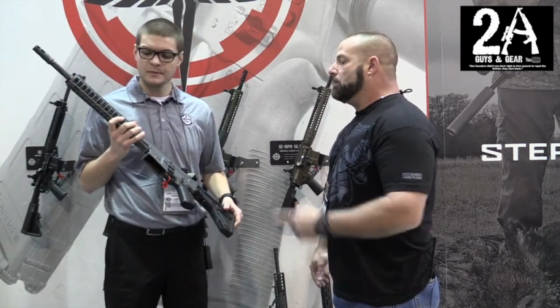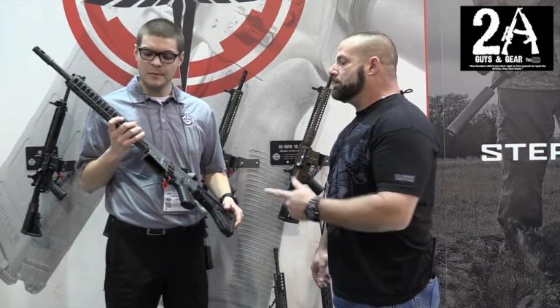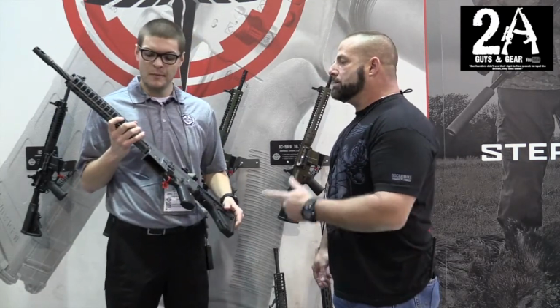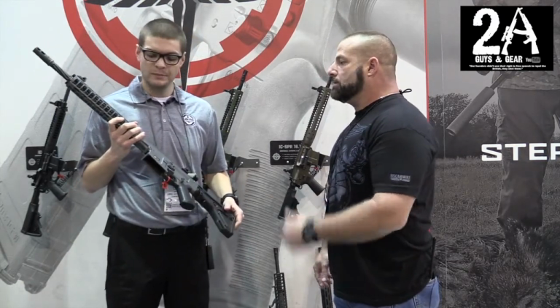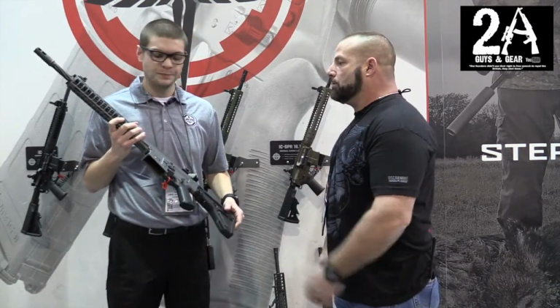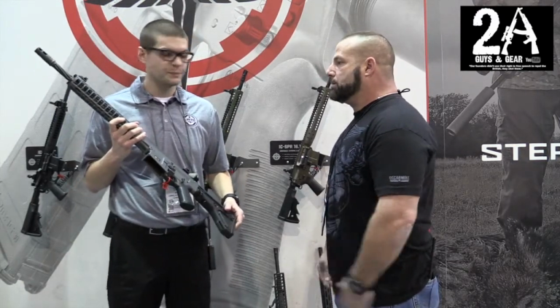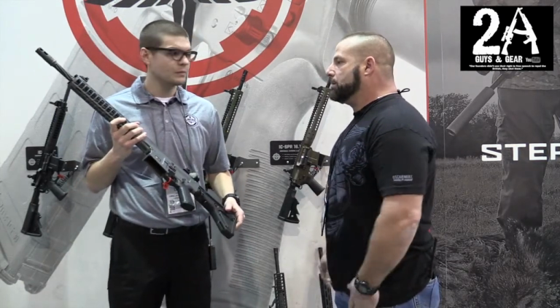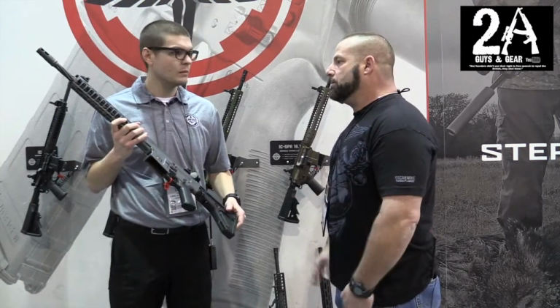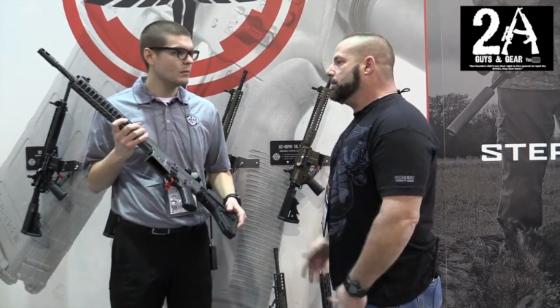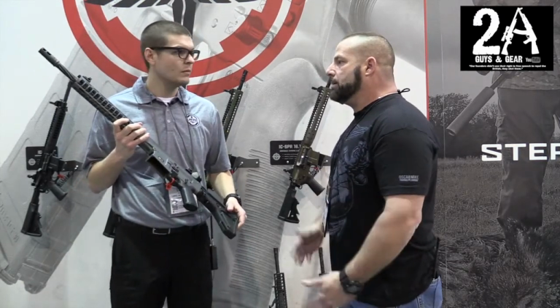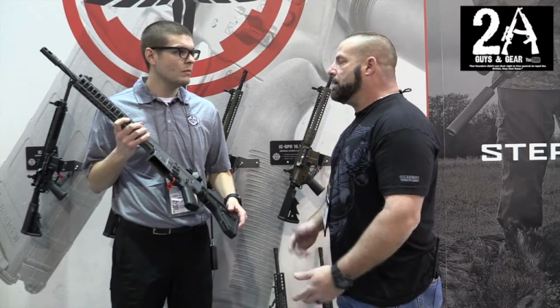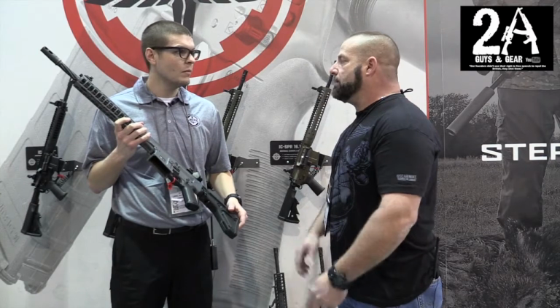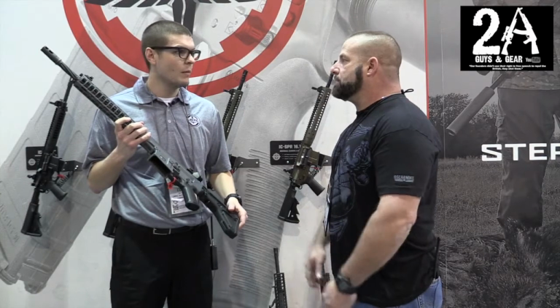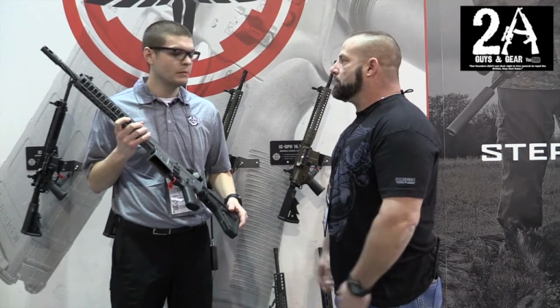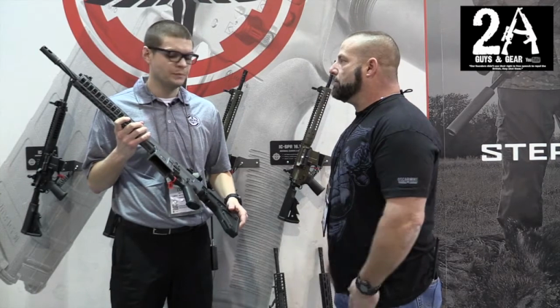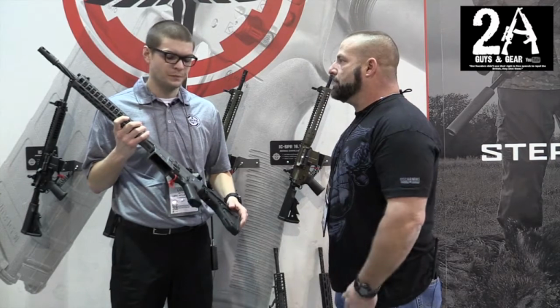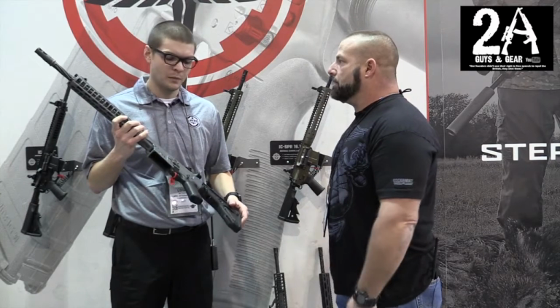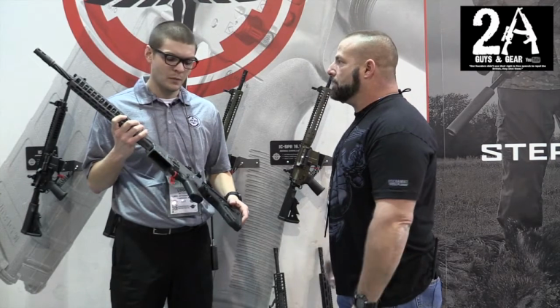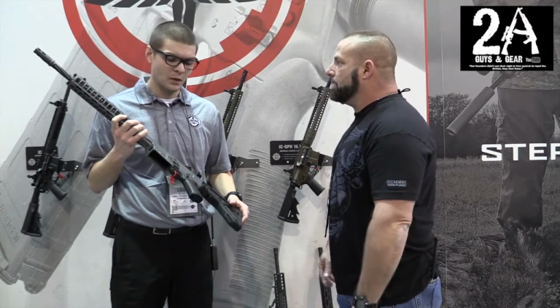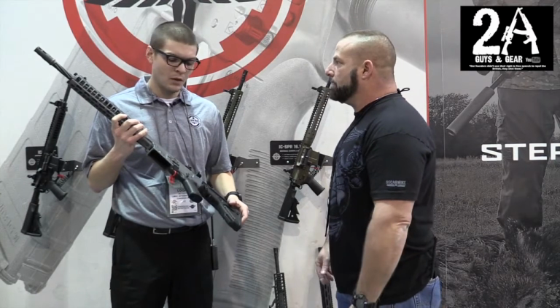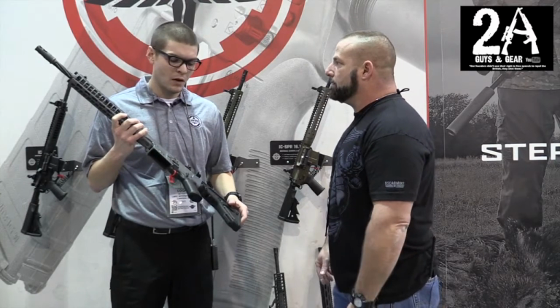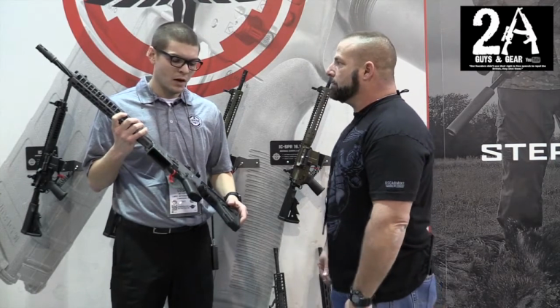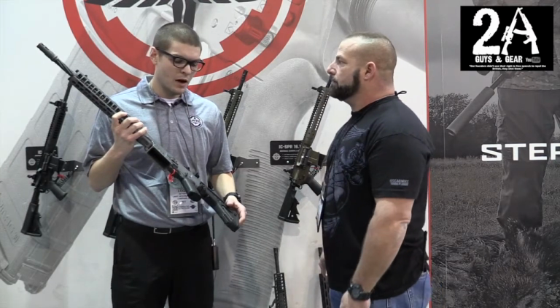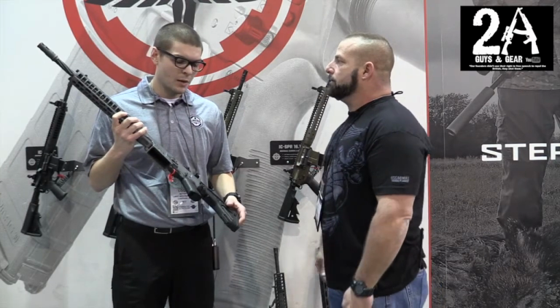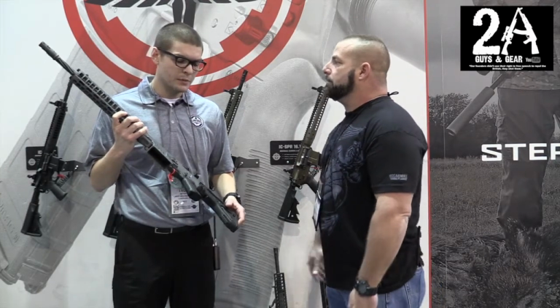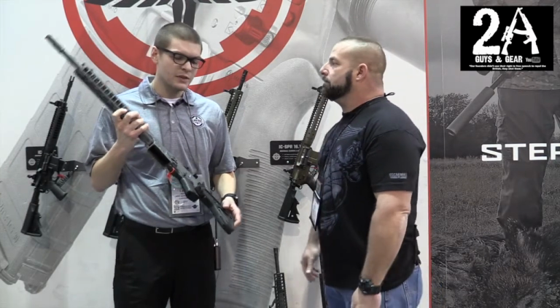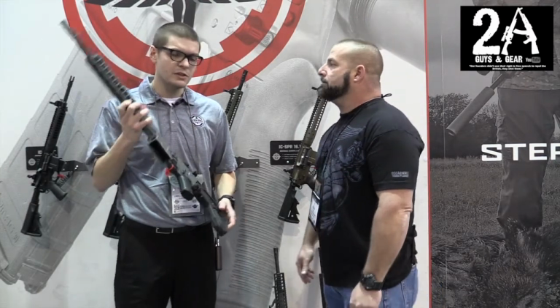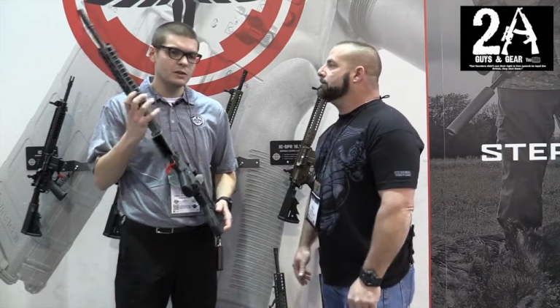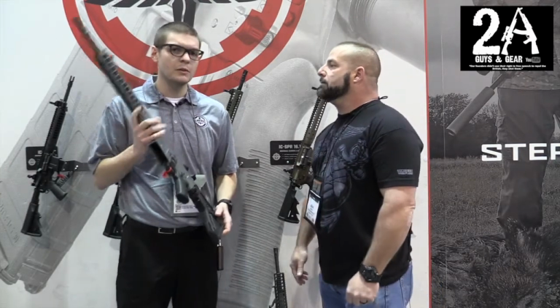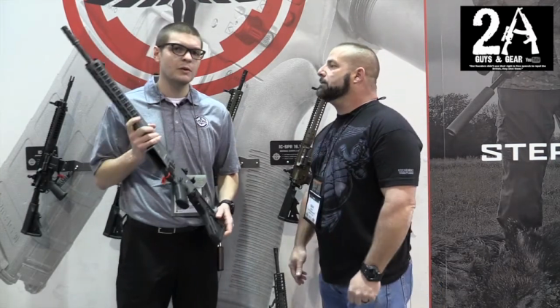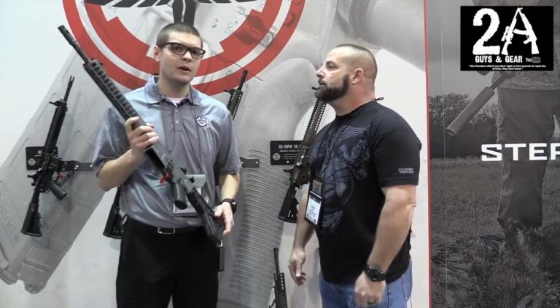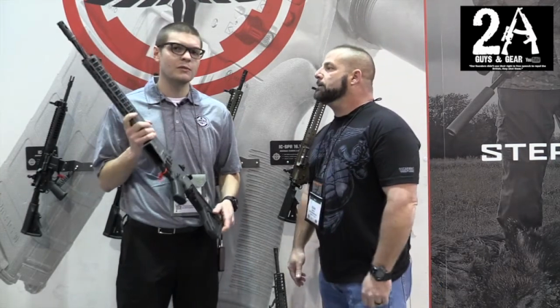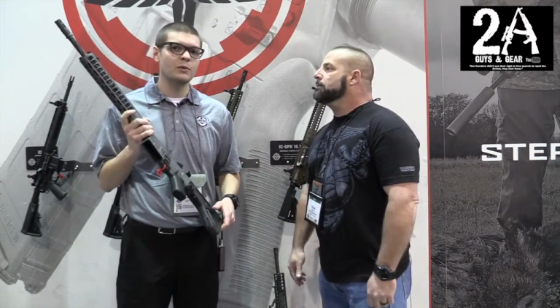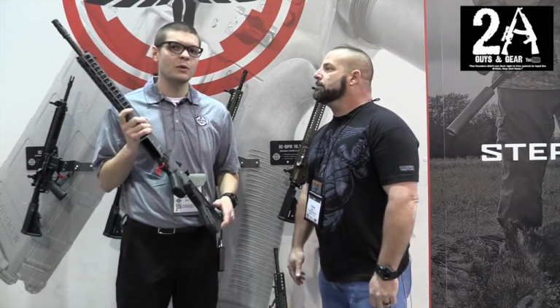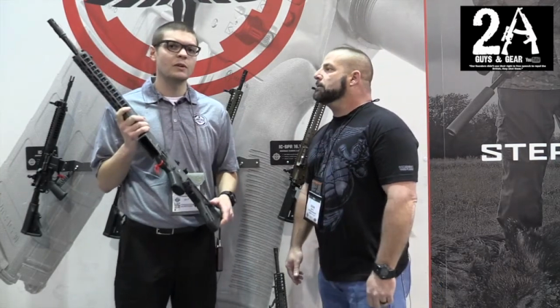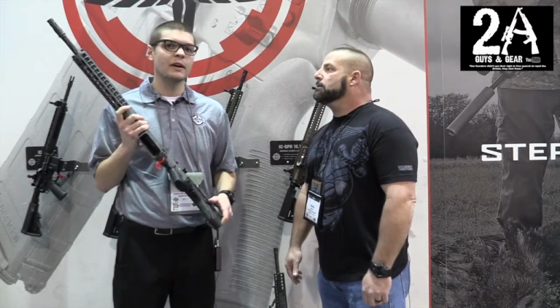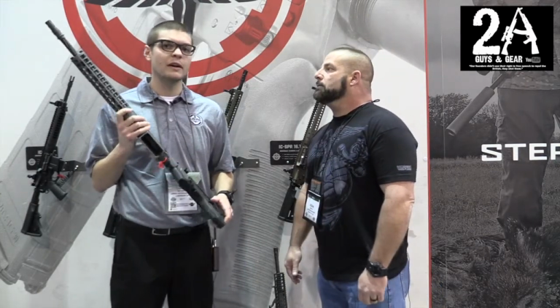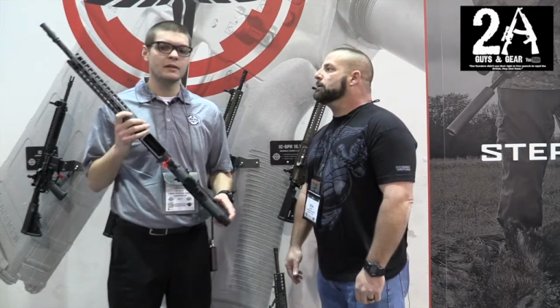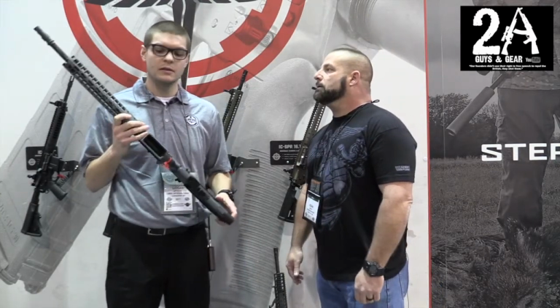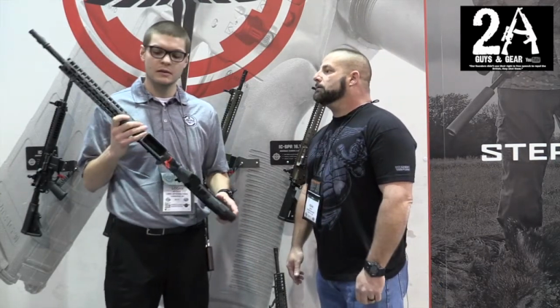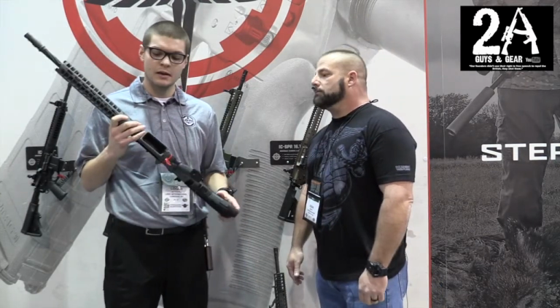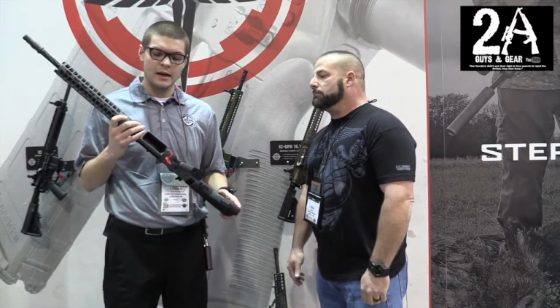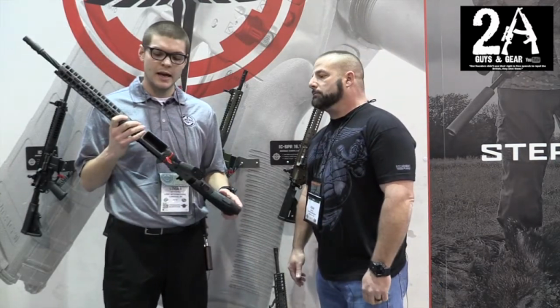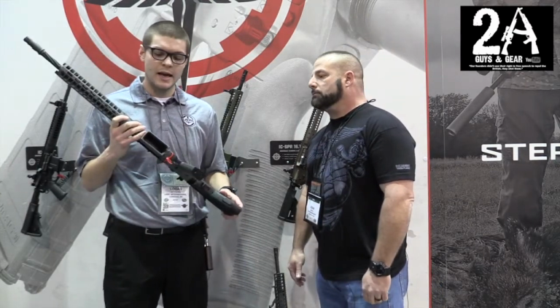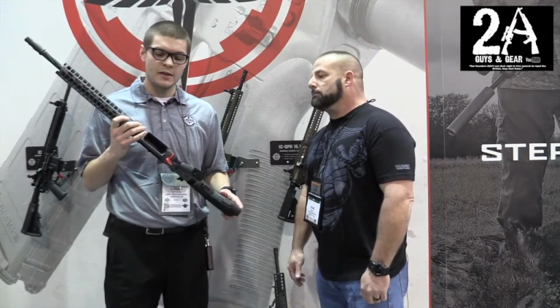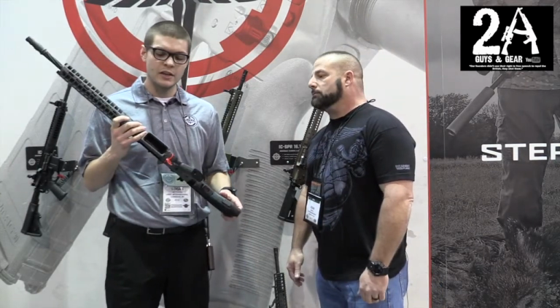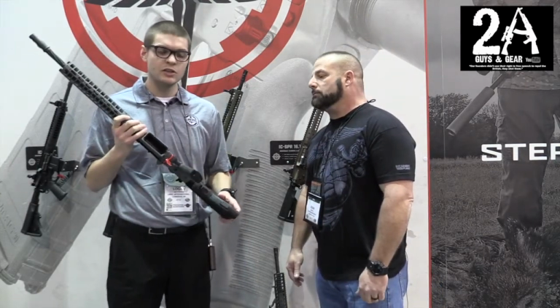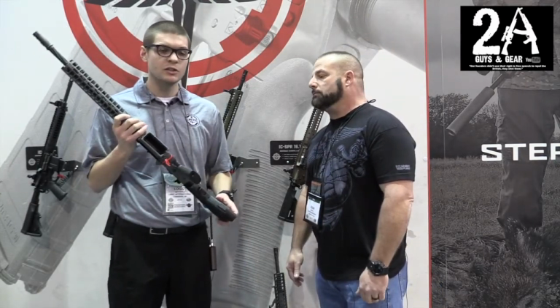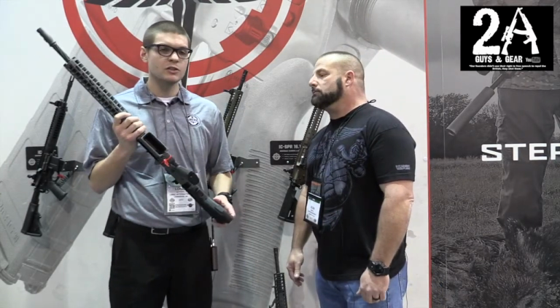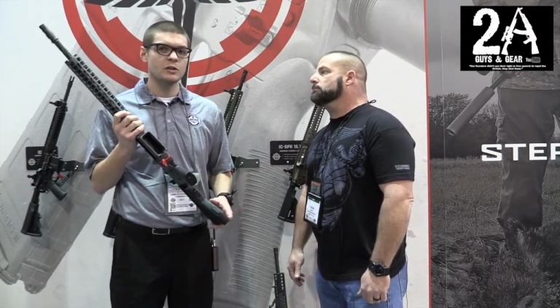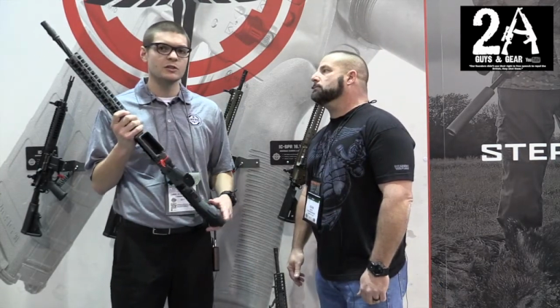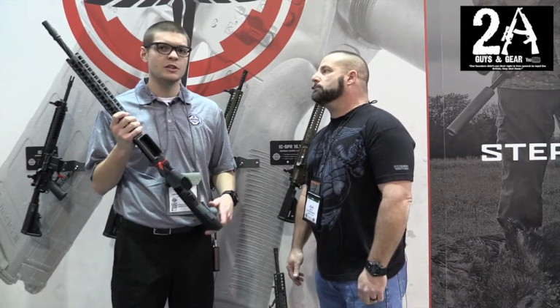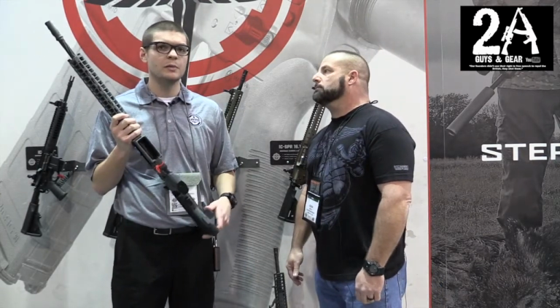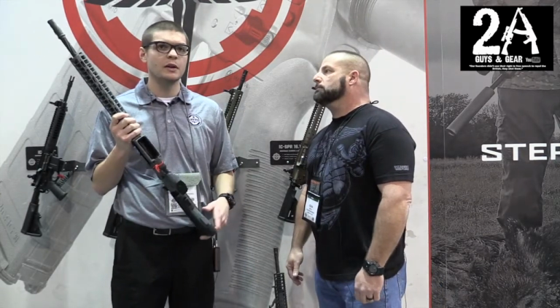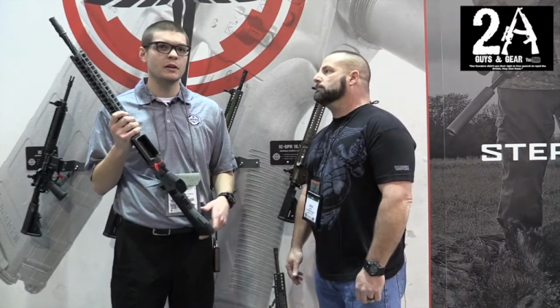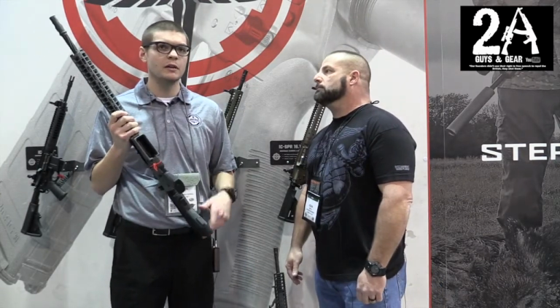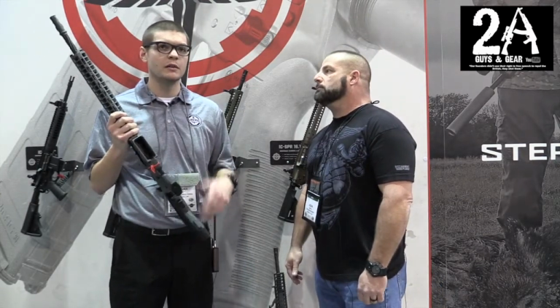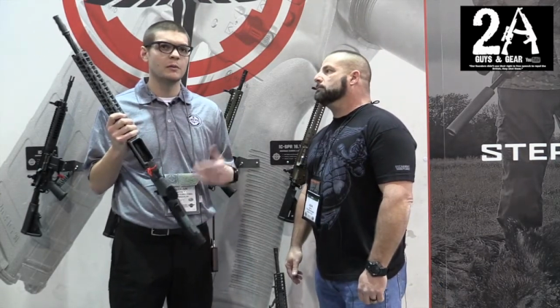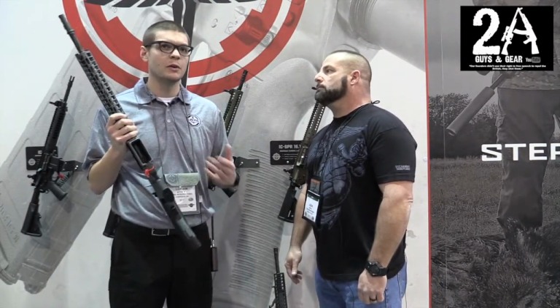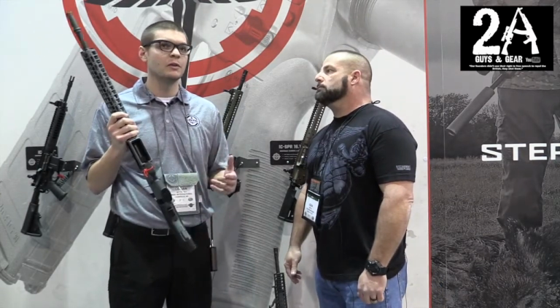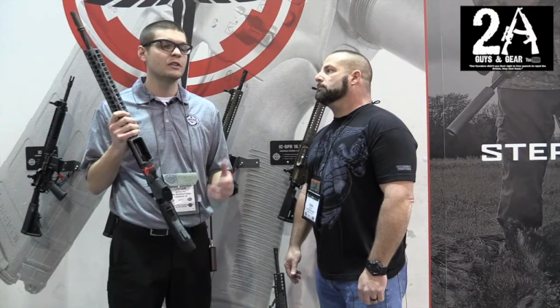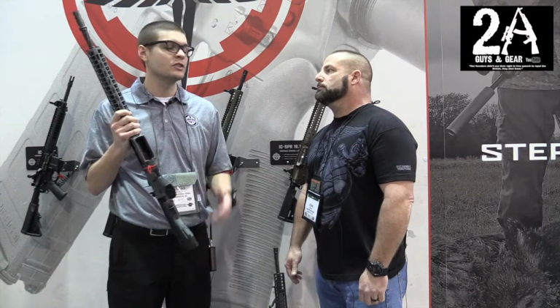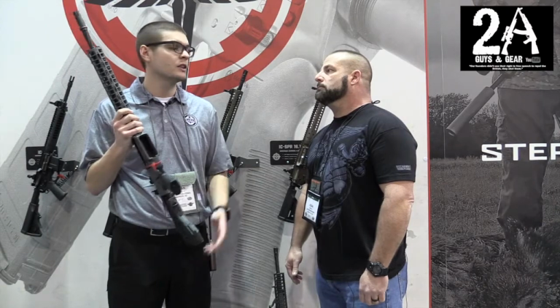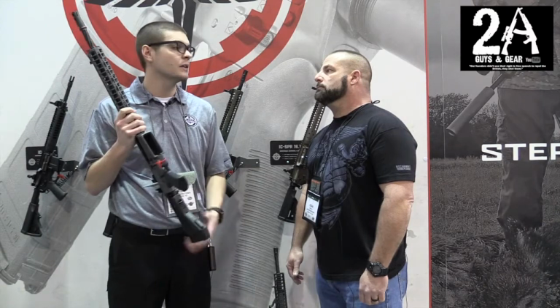What's going to be the MSRP on that? These are going to be around $4,000 and they should start shipping in the middle of this year.